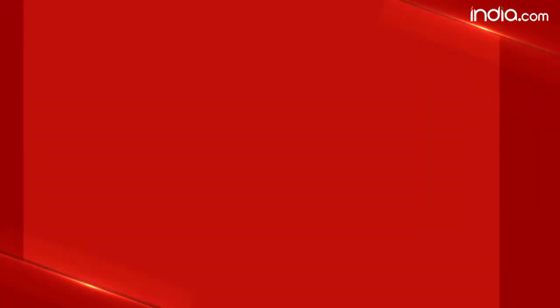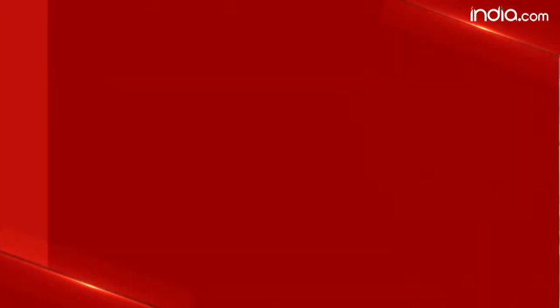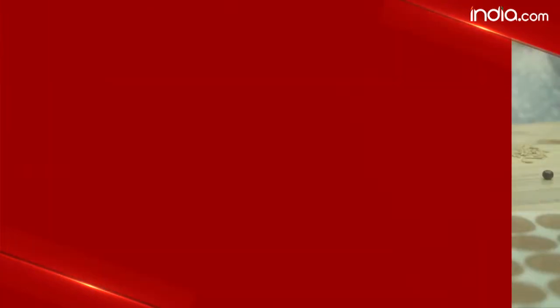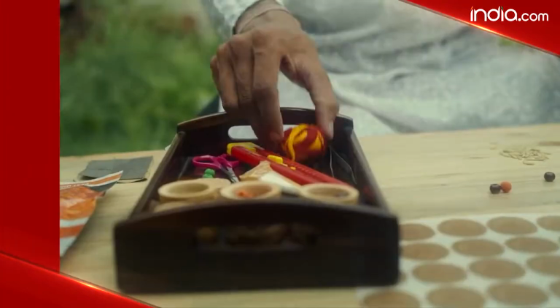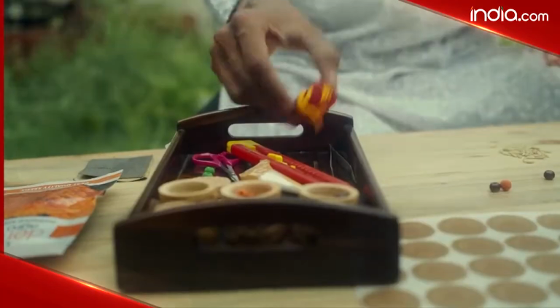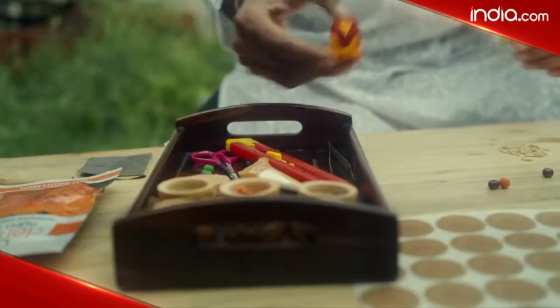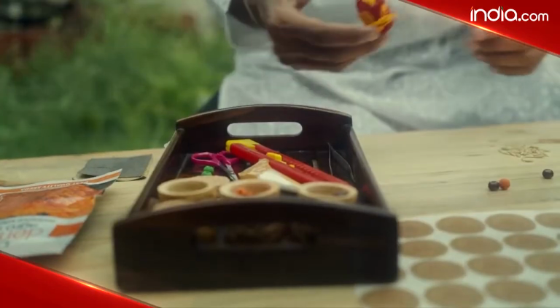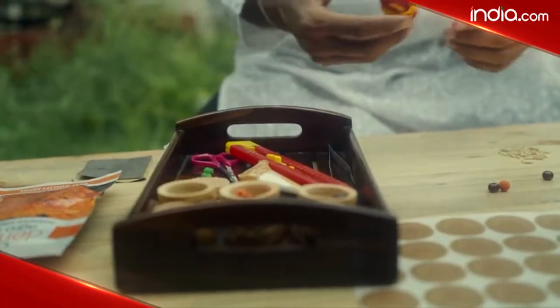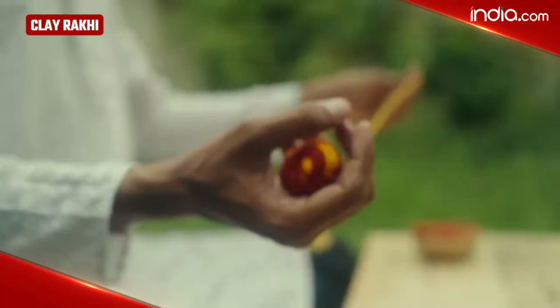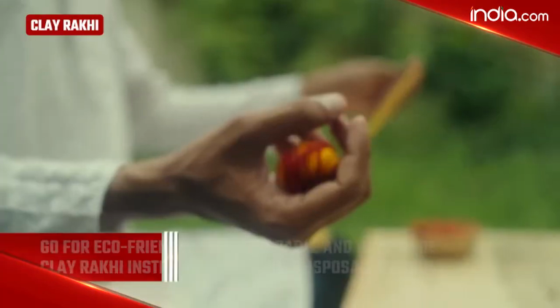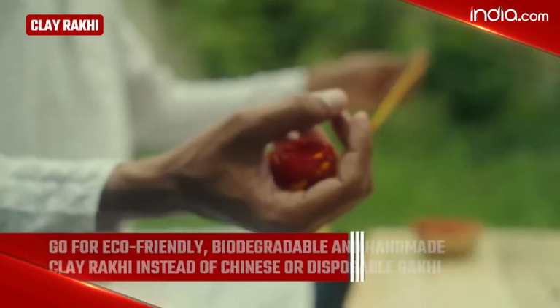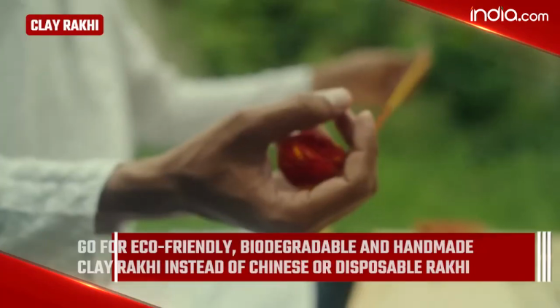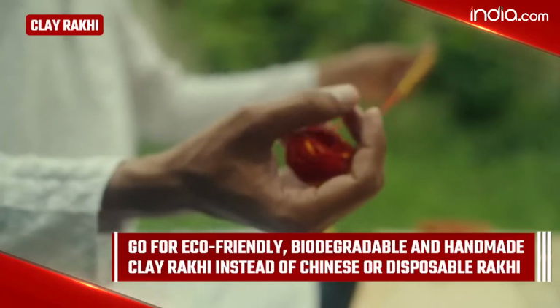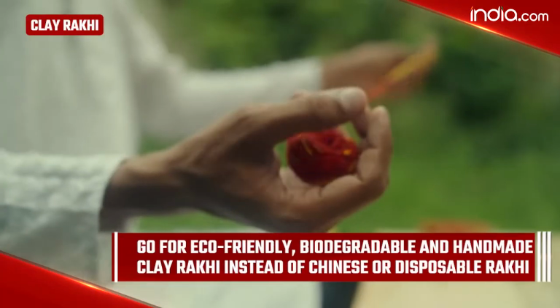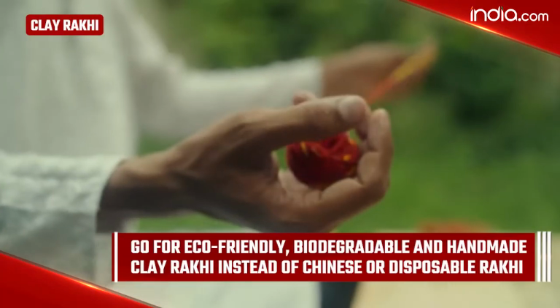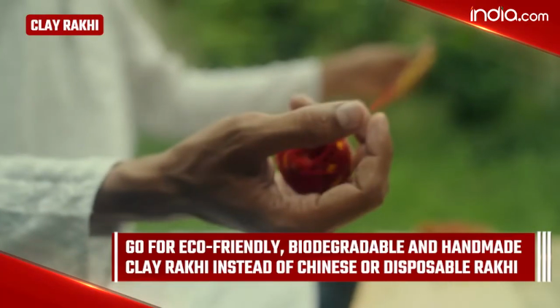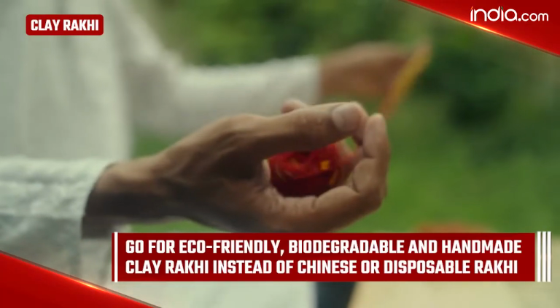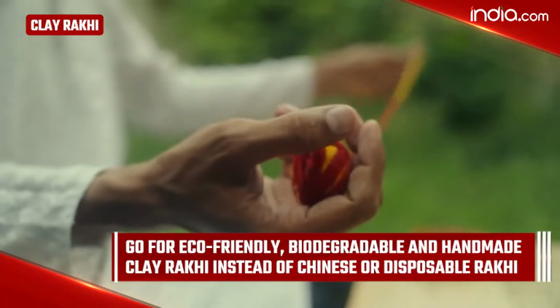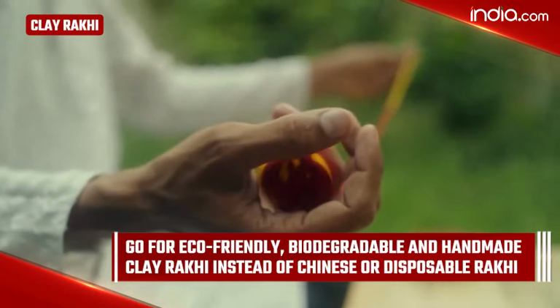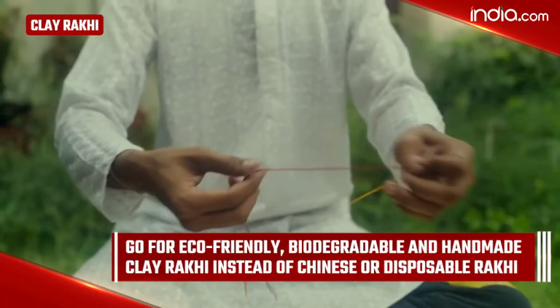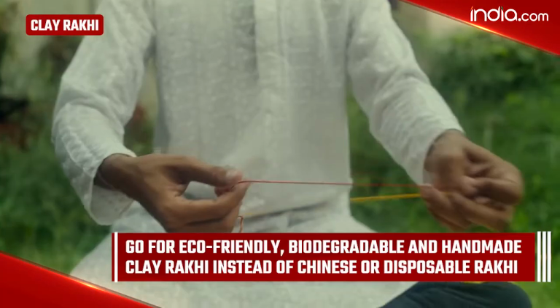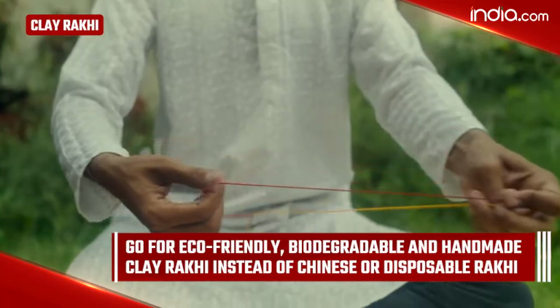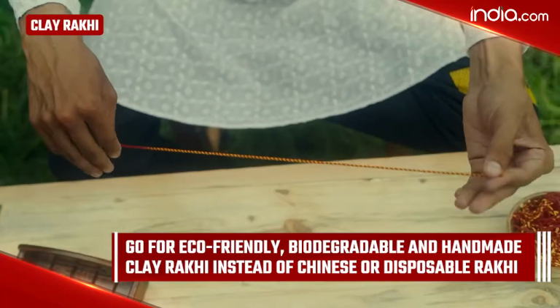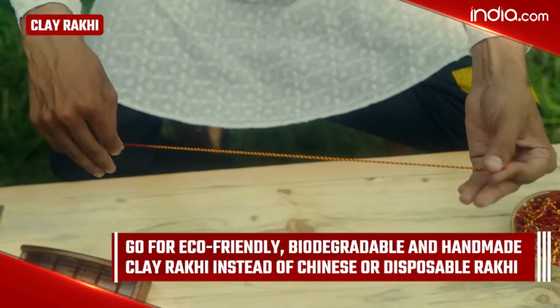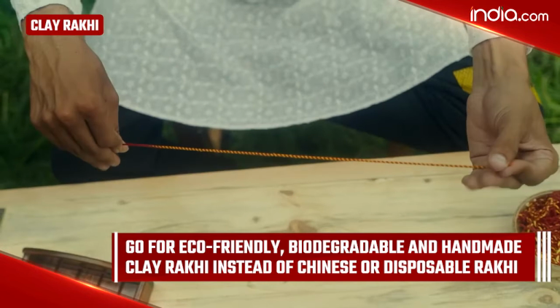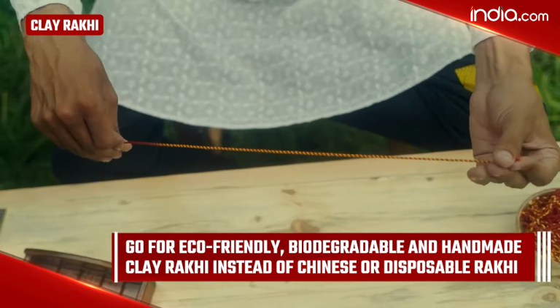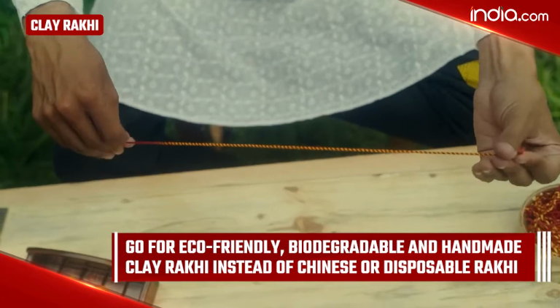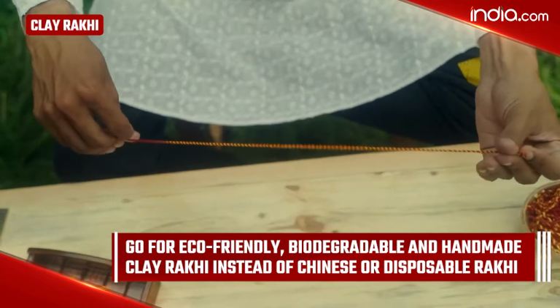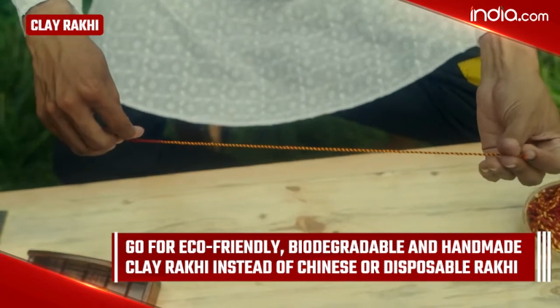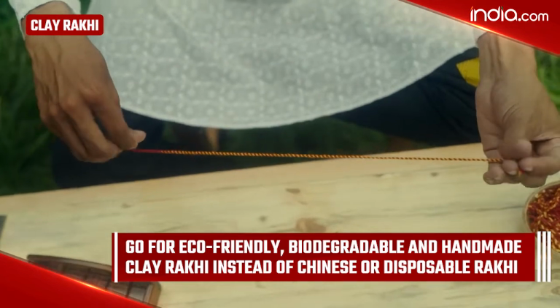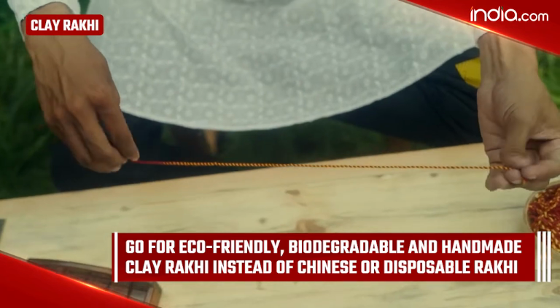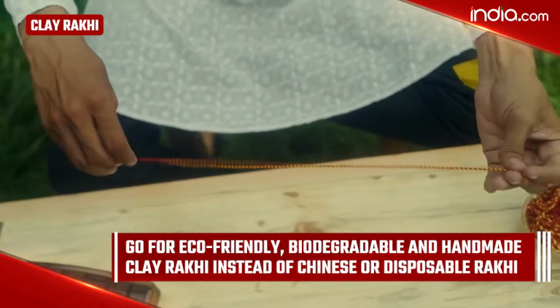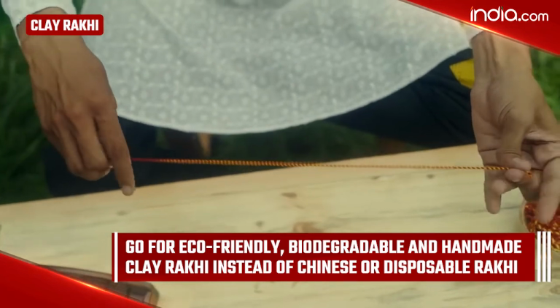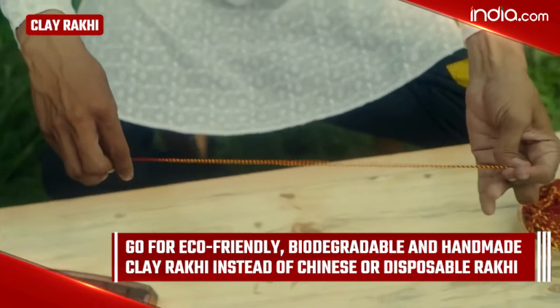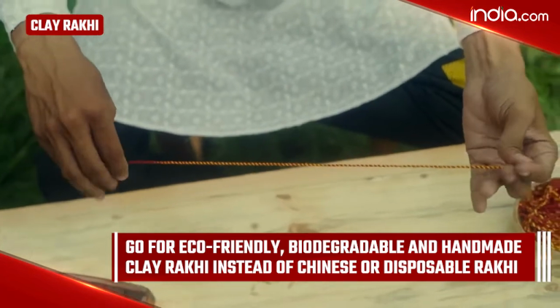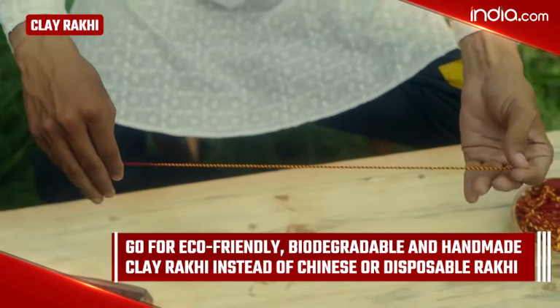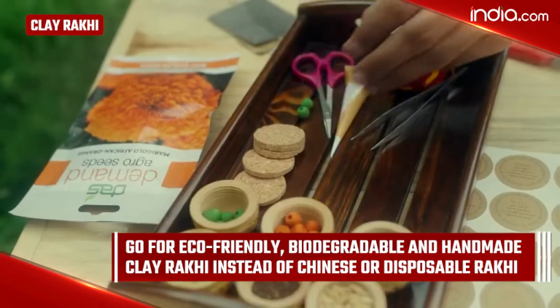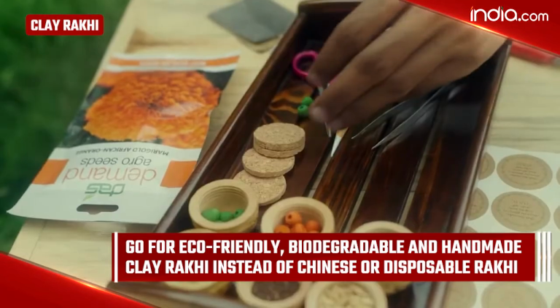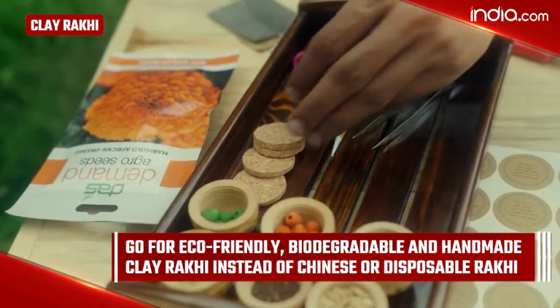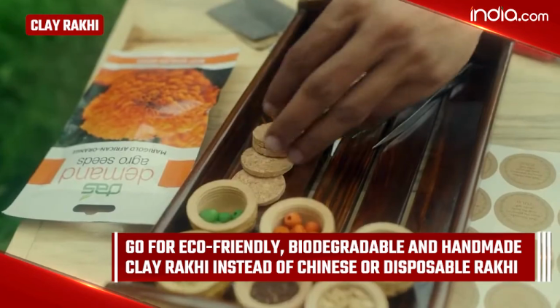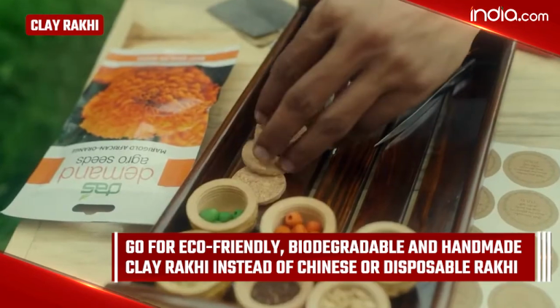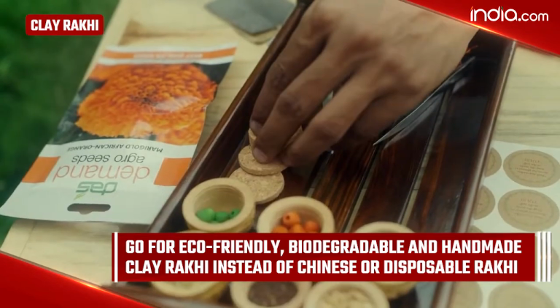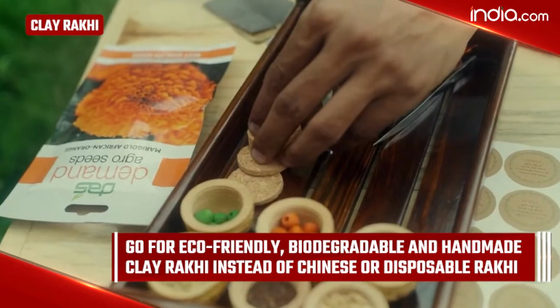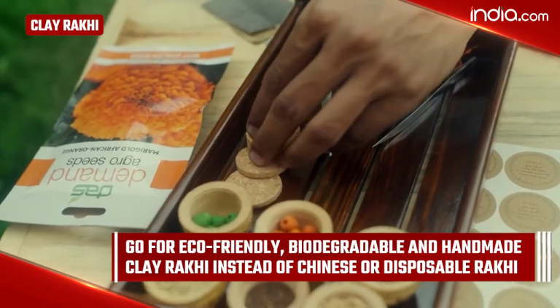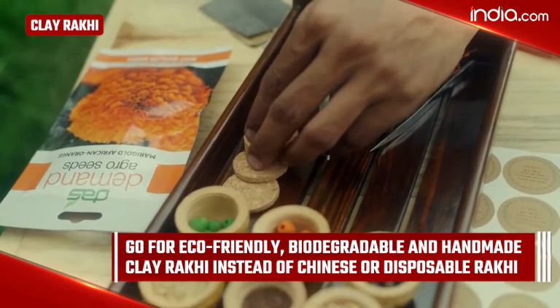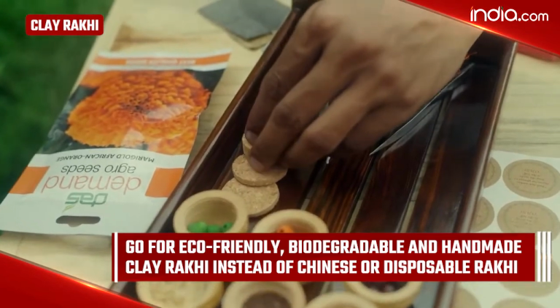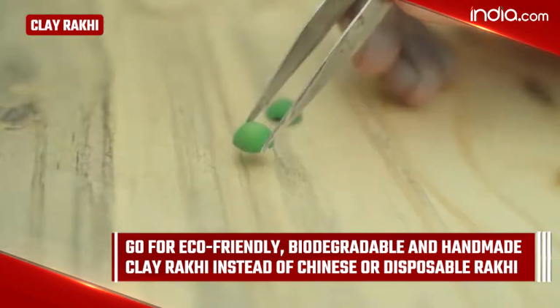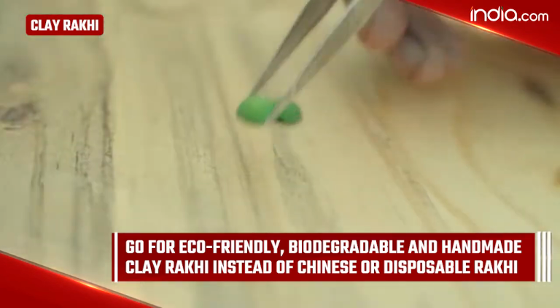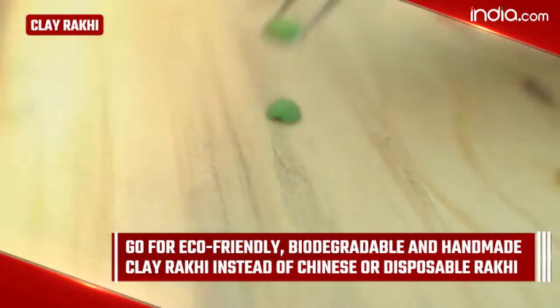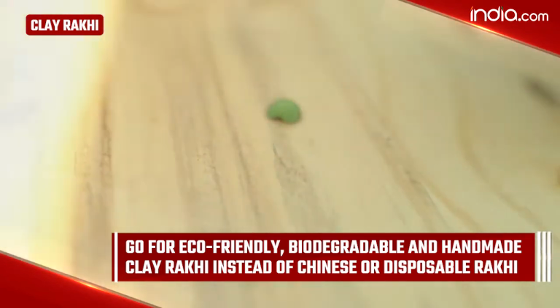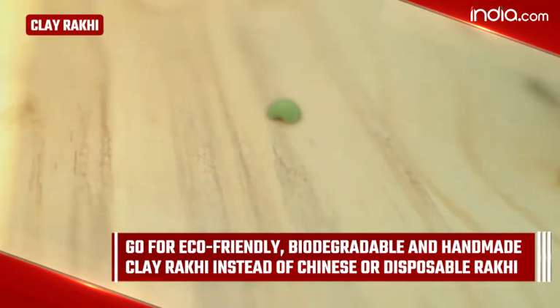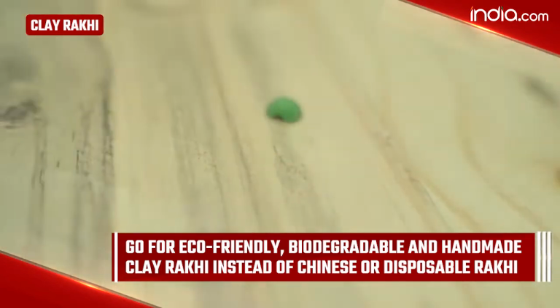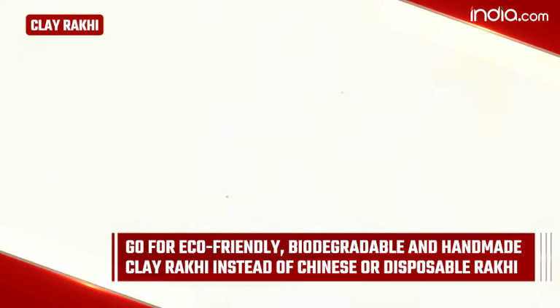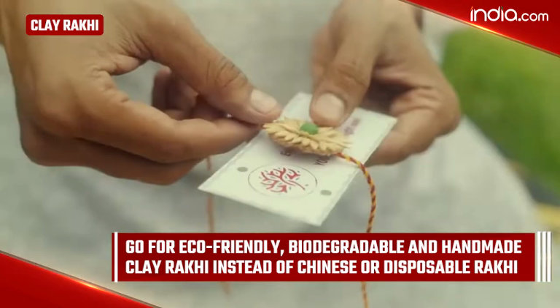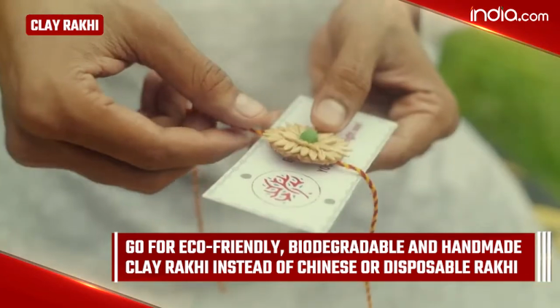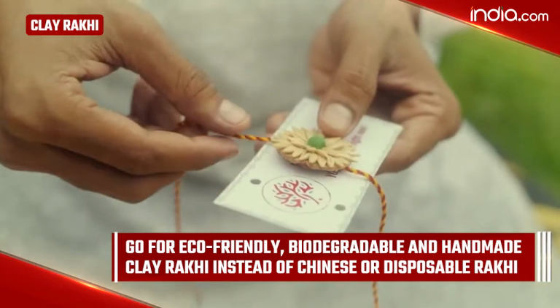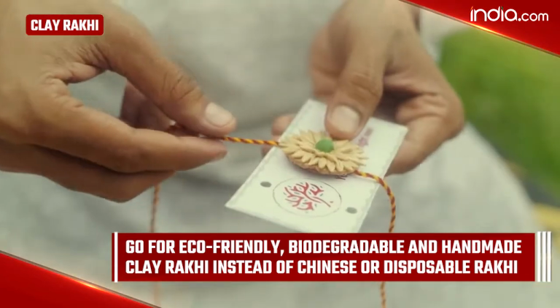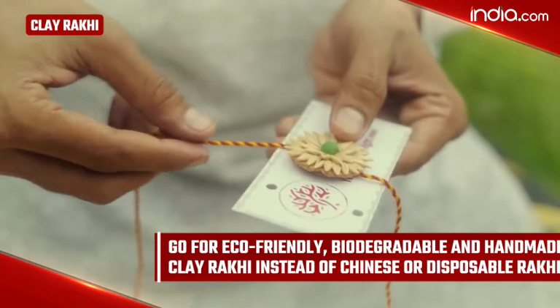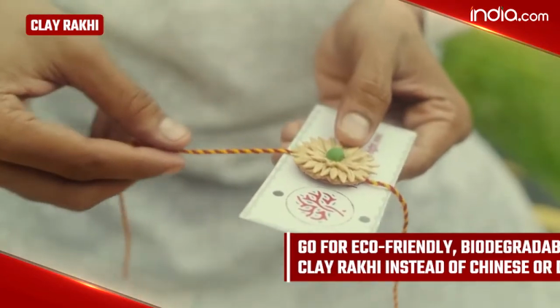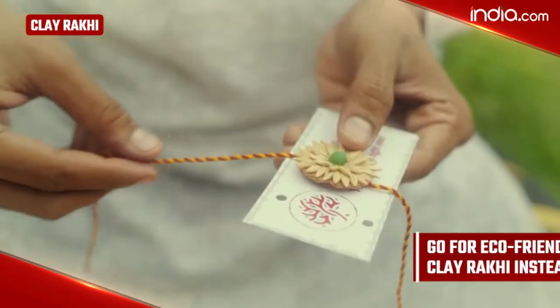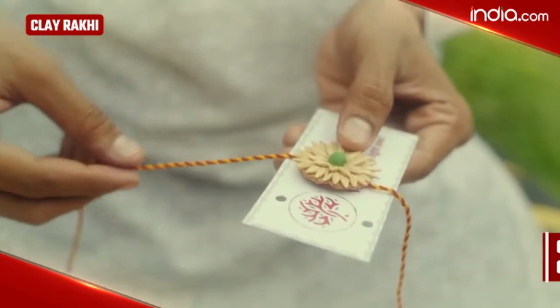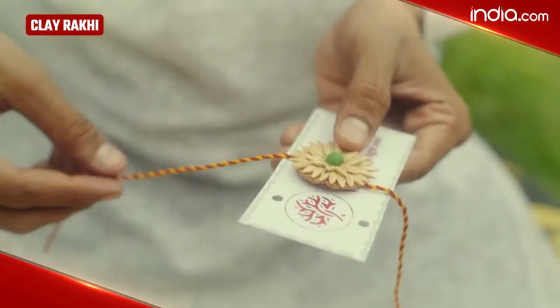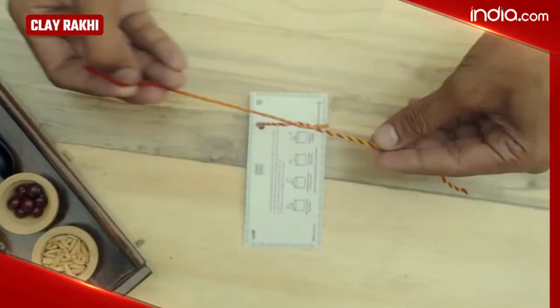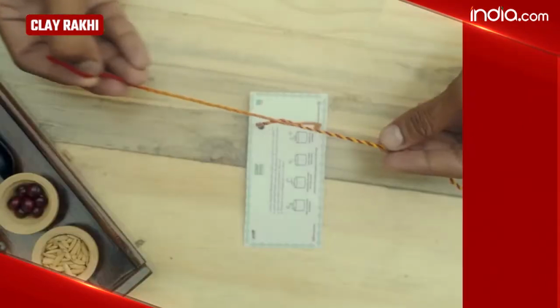Clay Rakhi: This year, you can go for eco-friendly, biodegradable and handmade clay Rakhi instead of Chinese or disposable Rakhi.